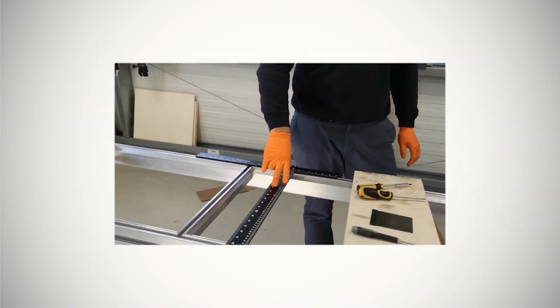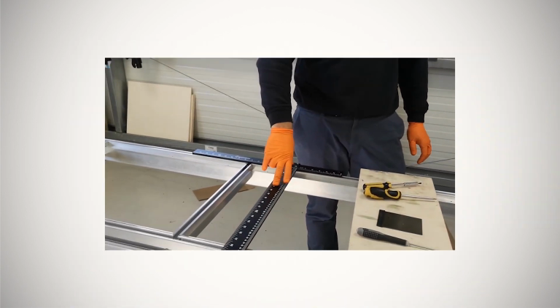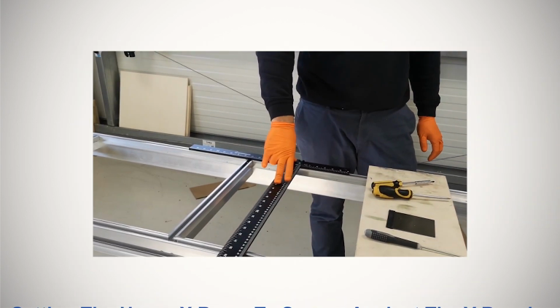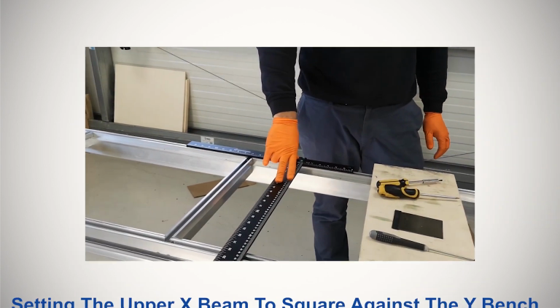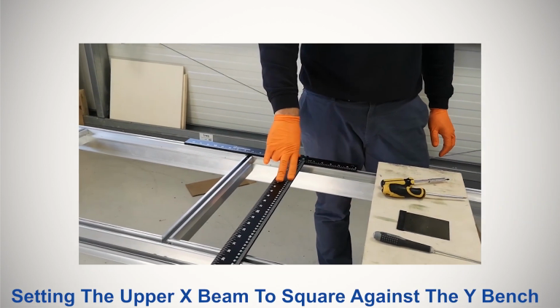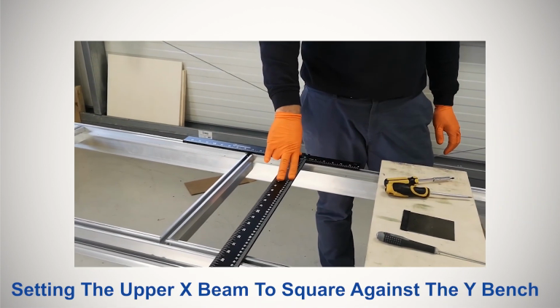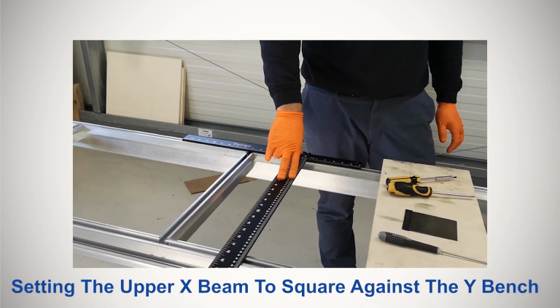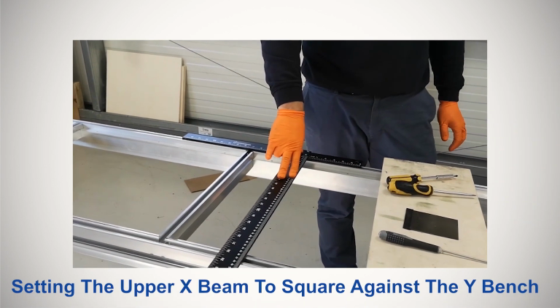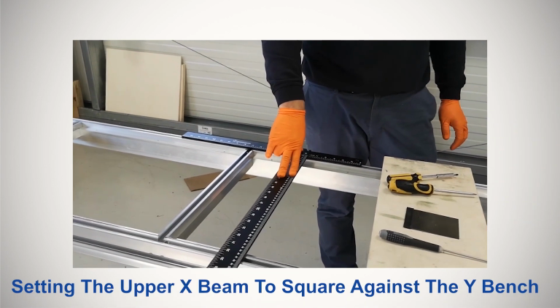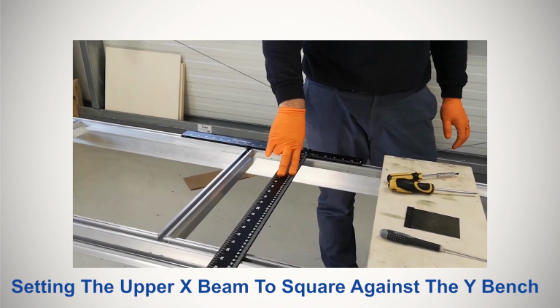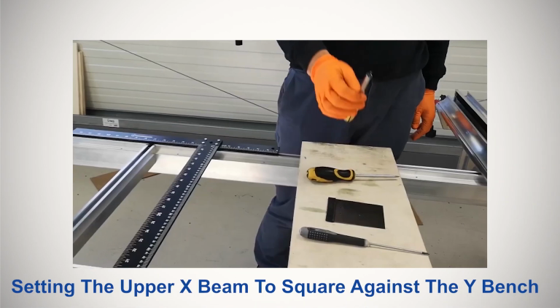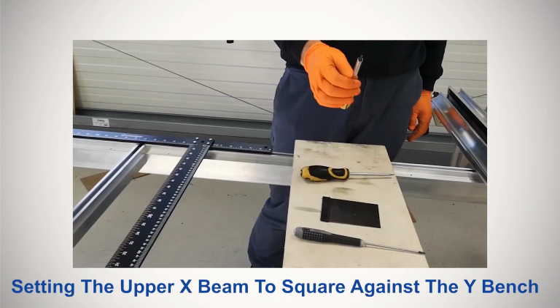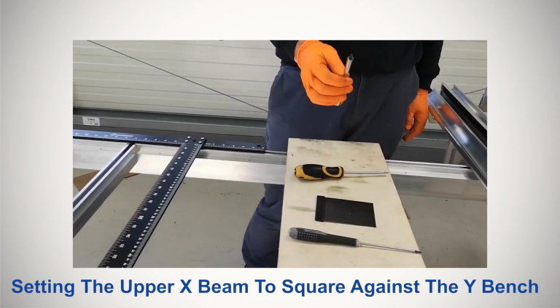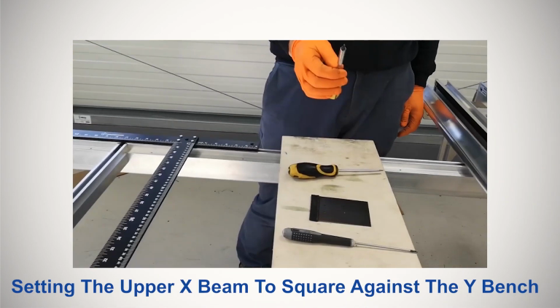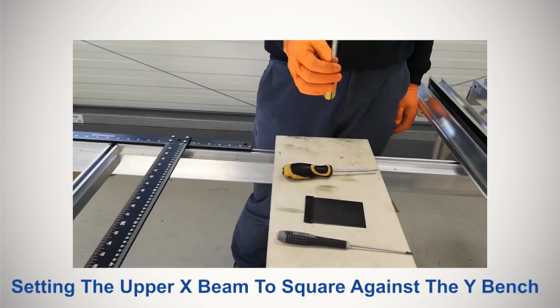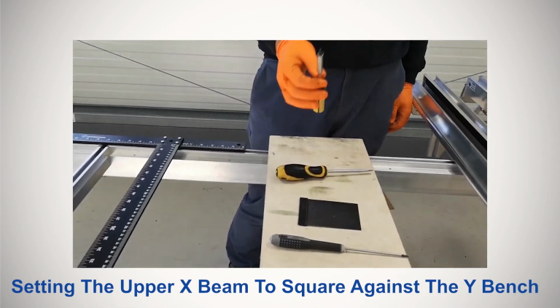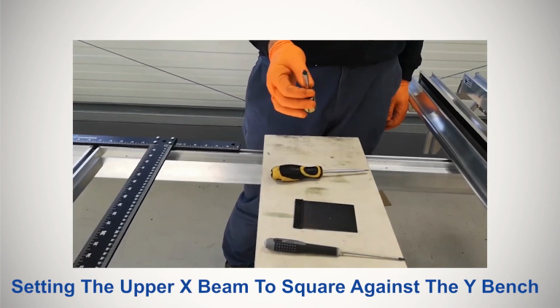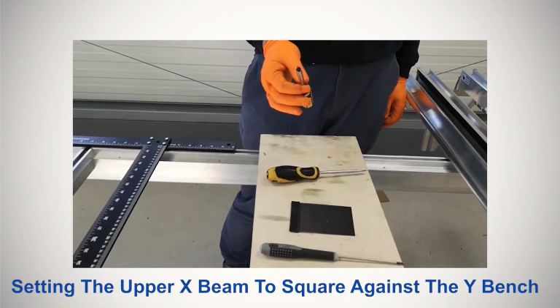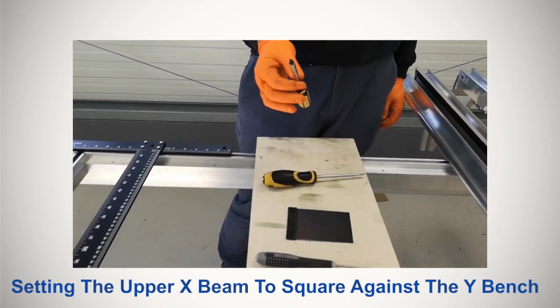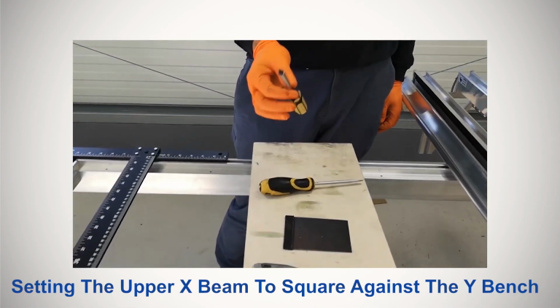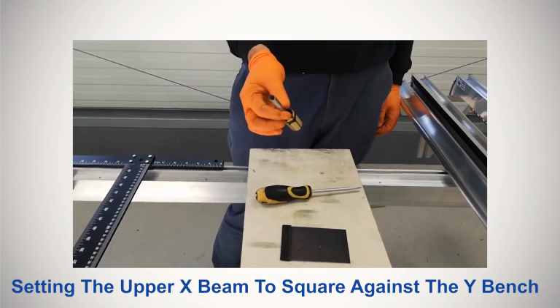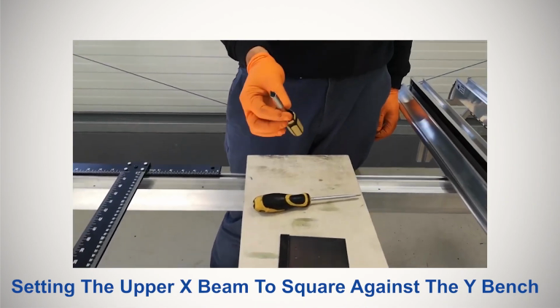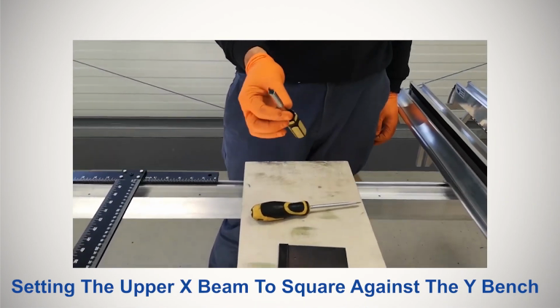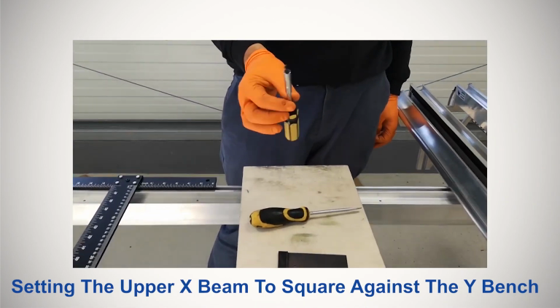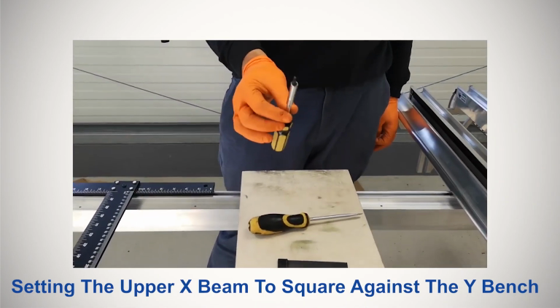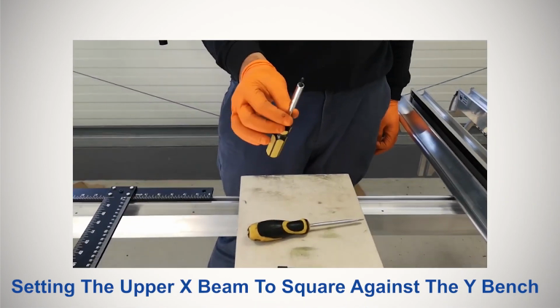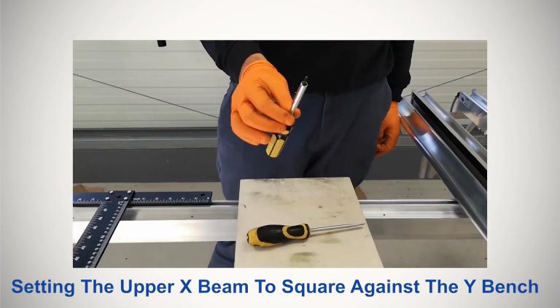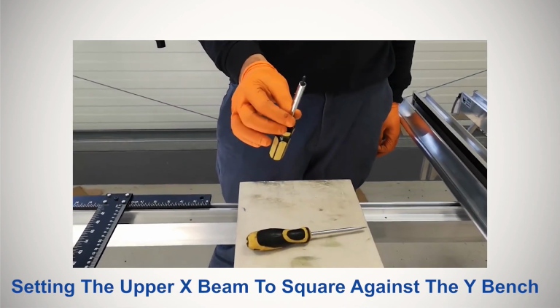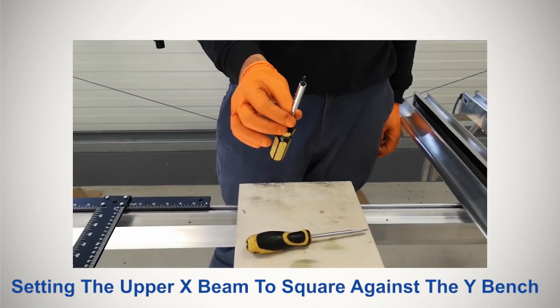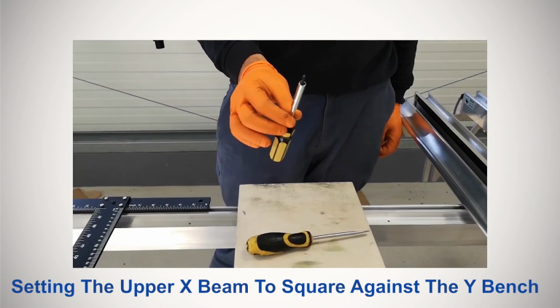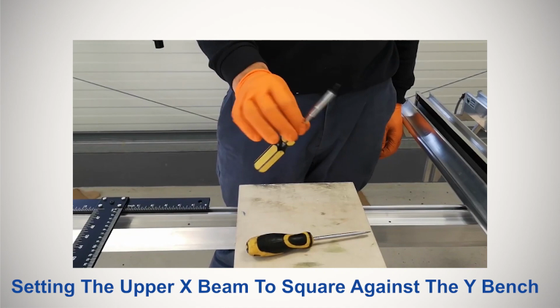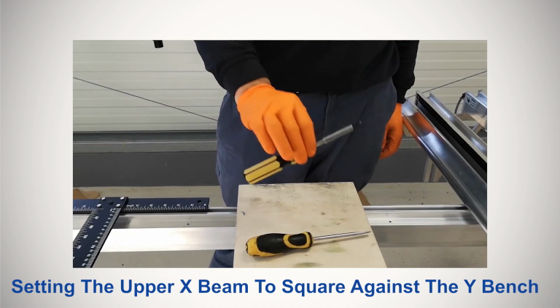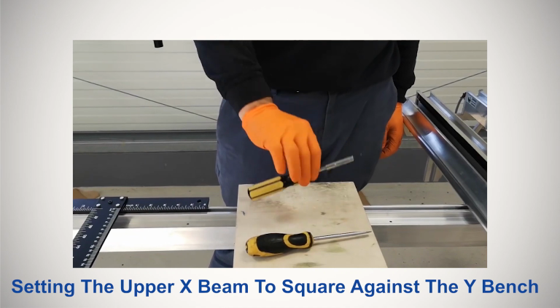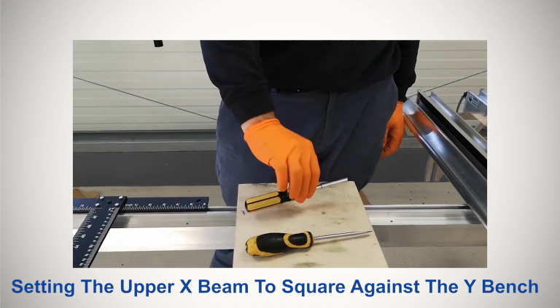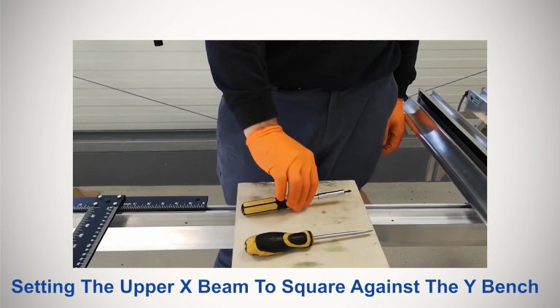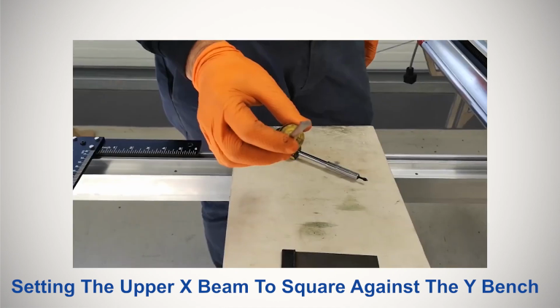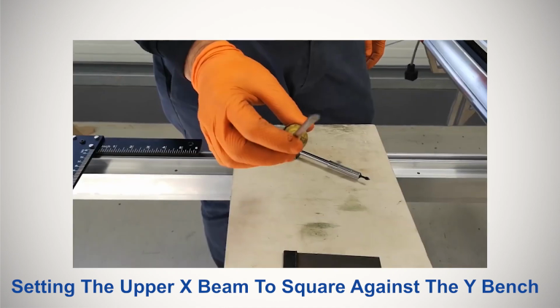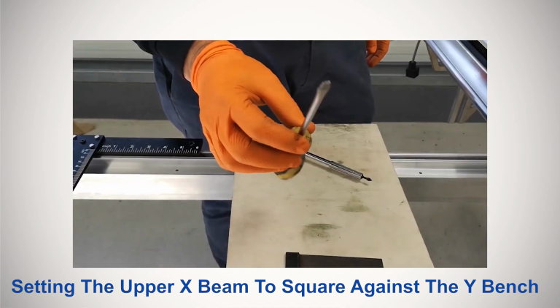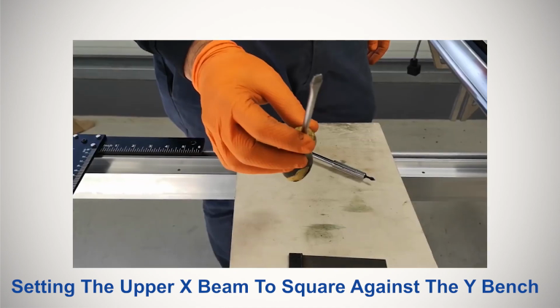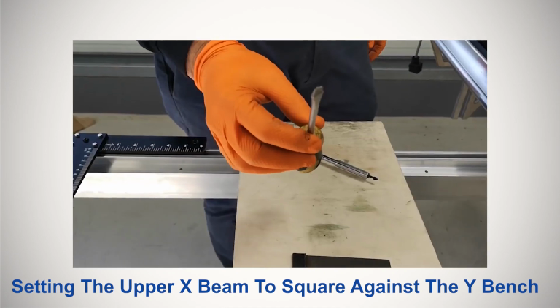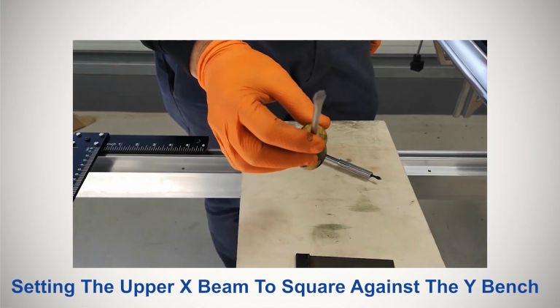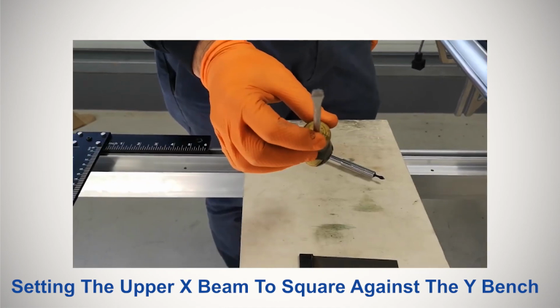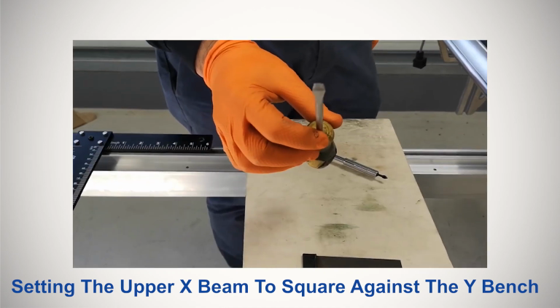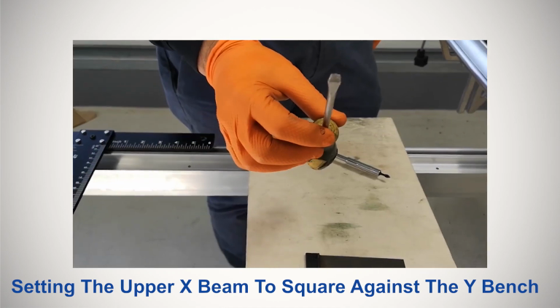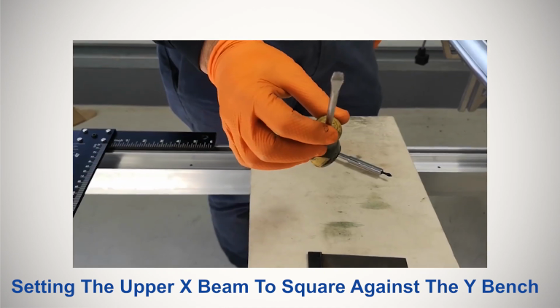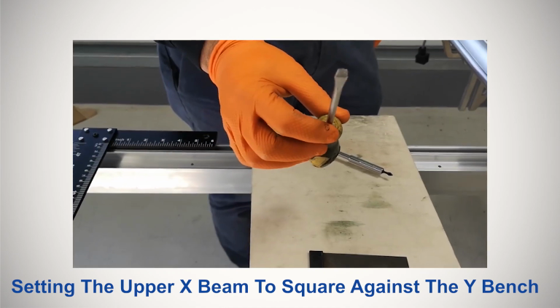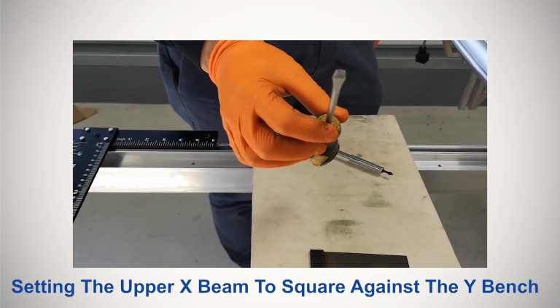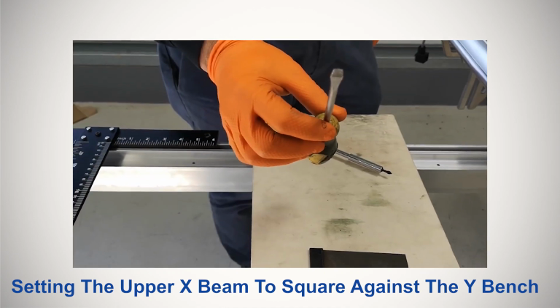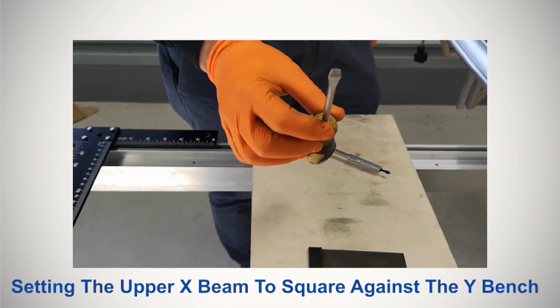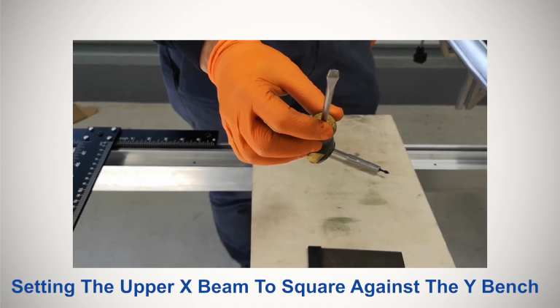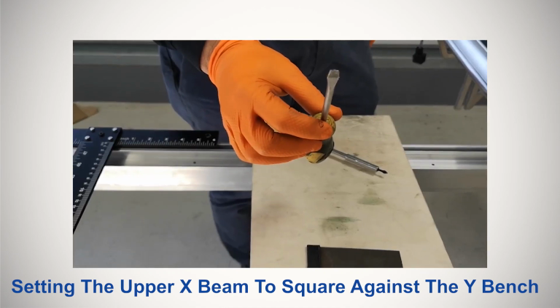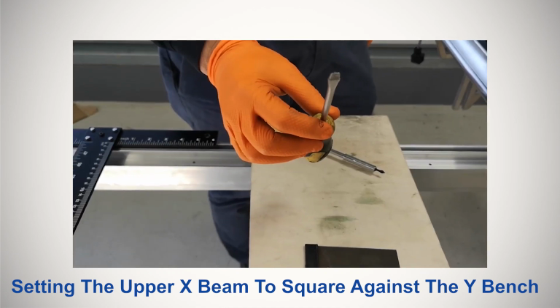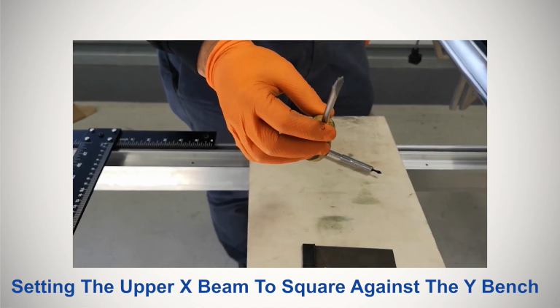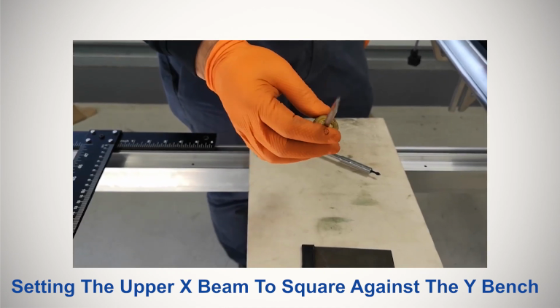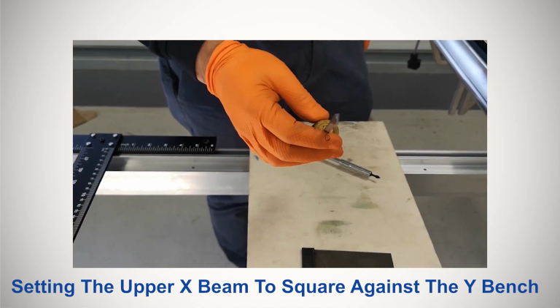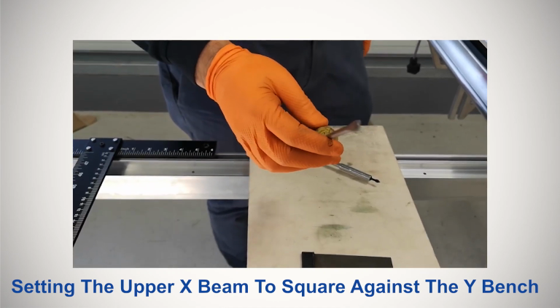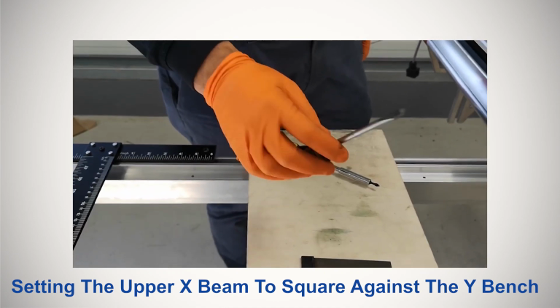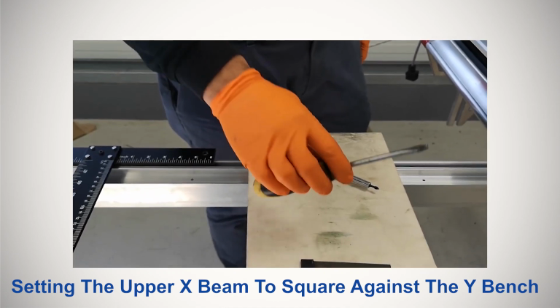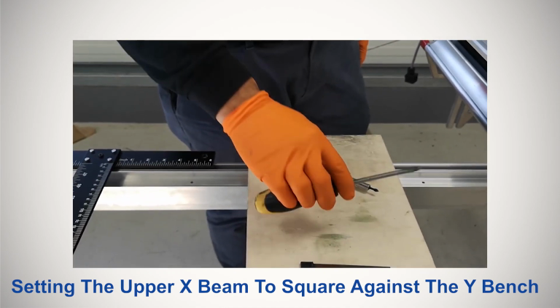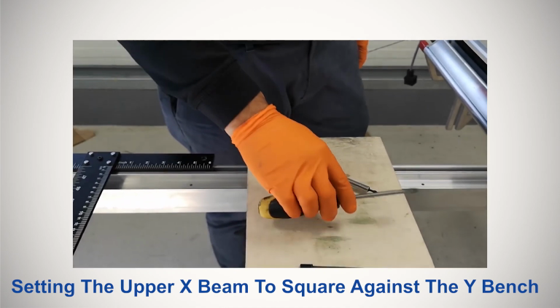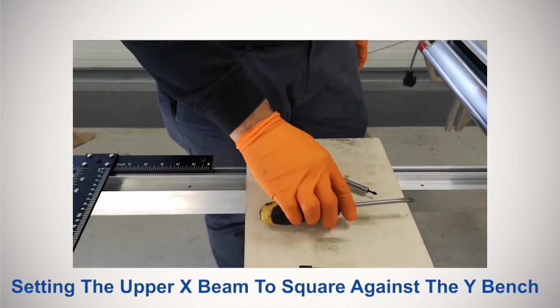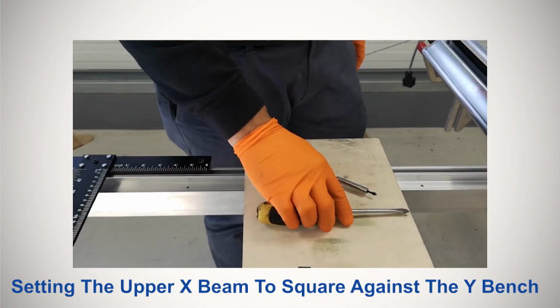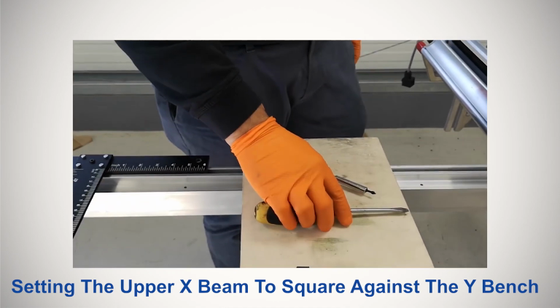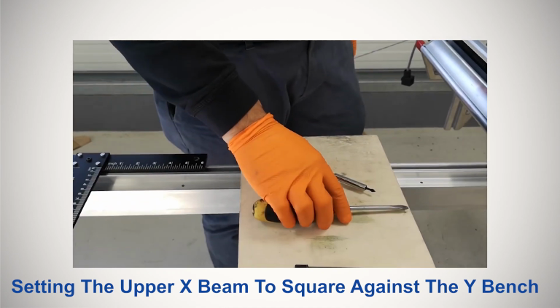This video will explain how you can use our latest adjustable skid design in order to square your upper X-beam against the Y-bench.